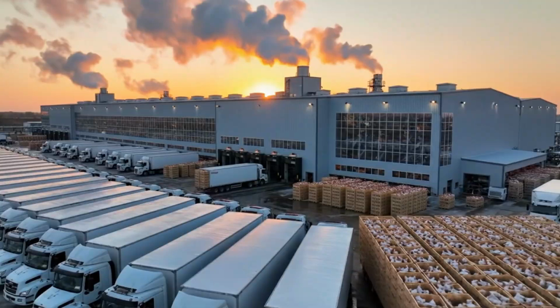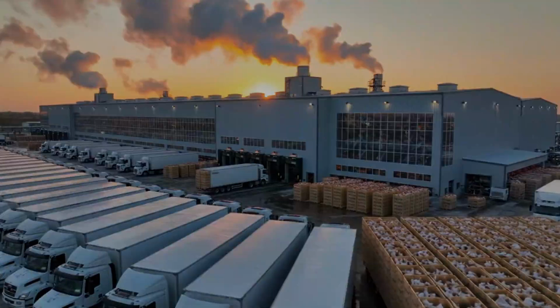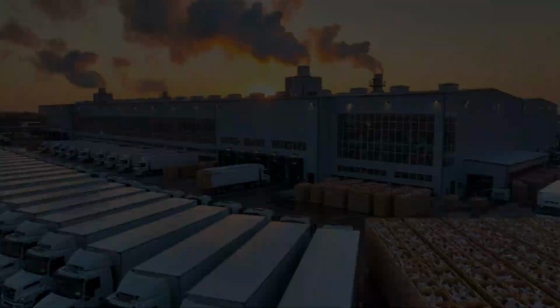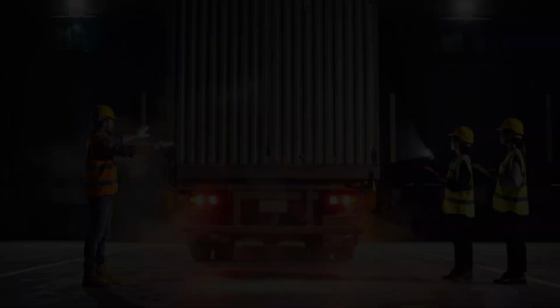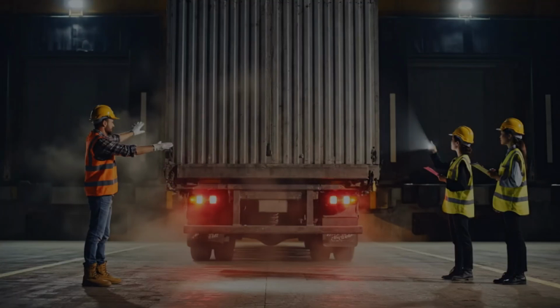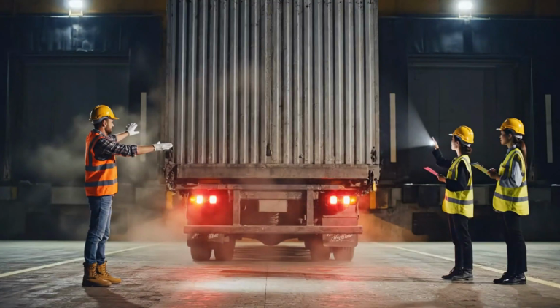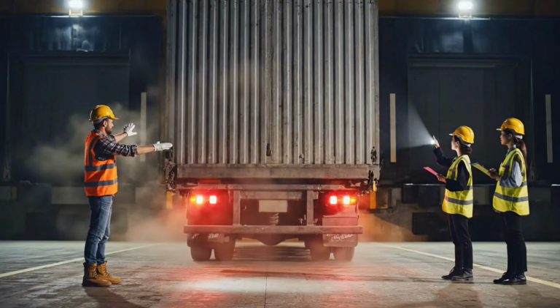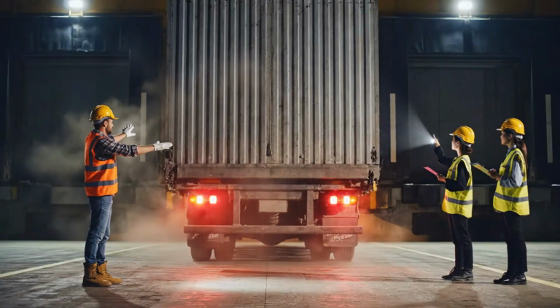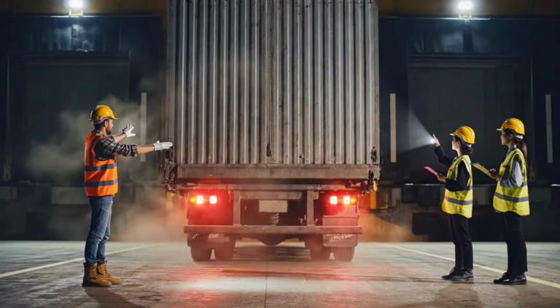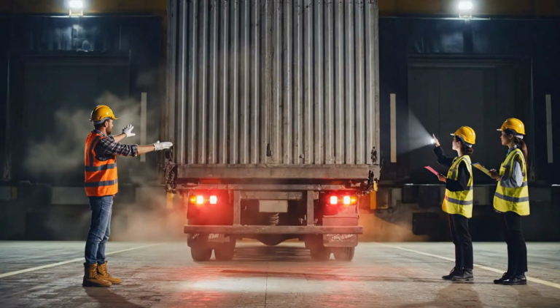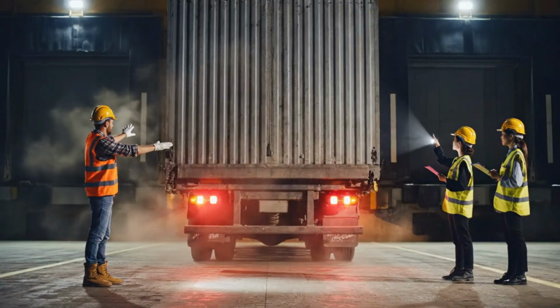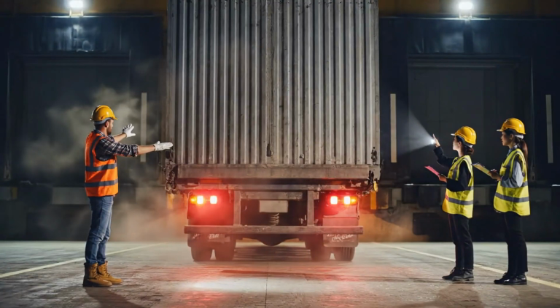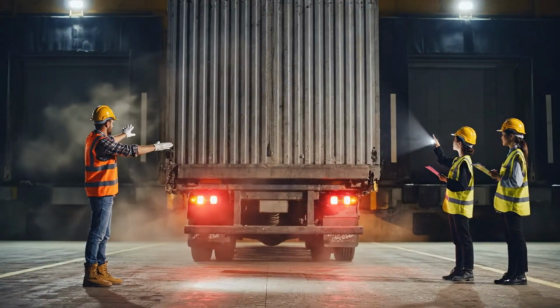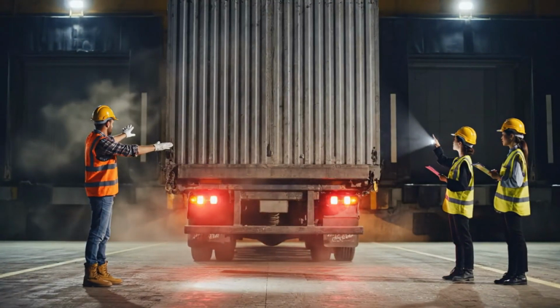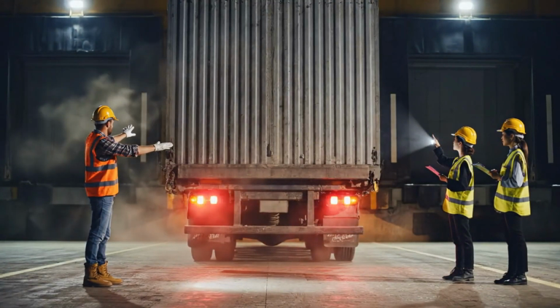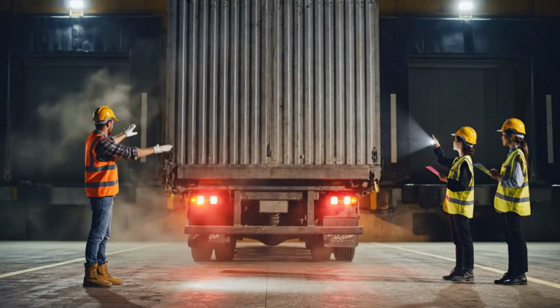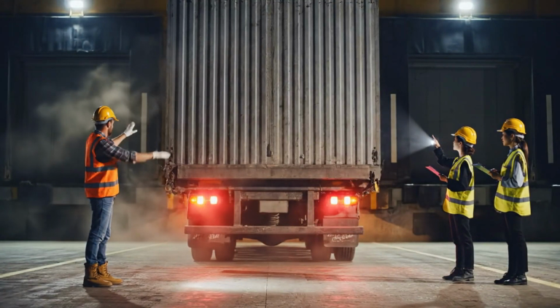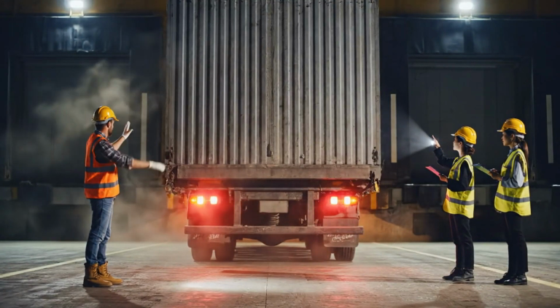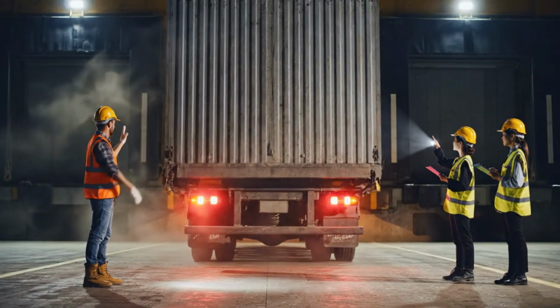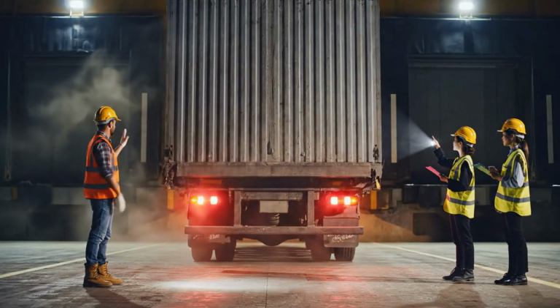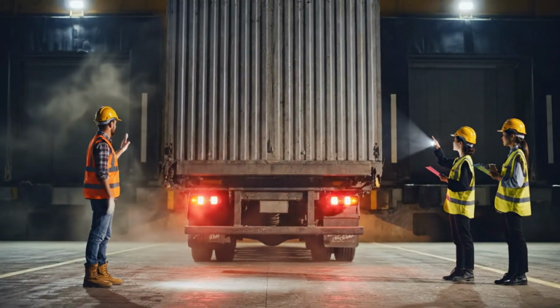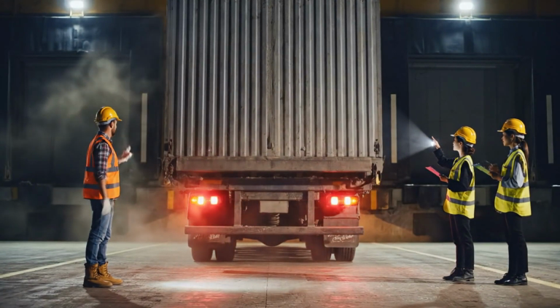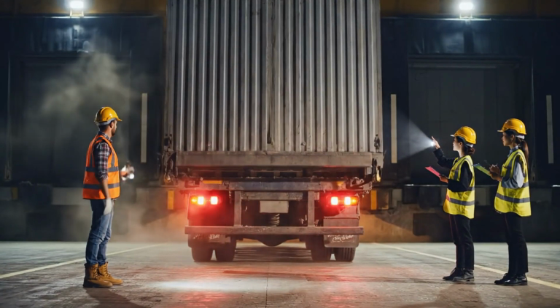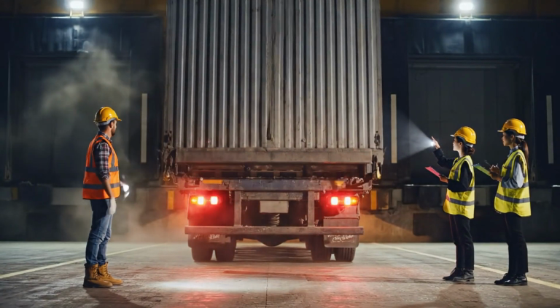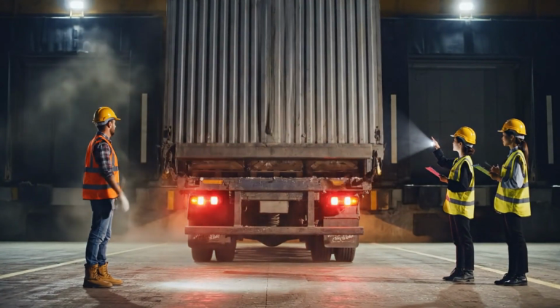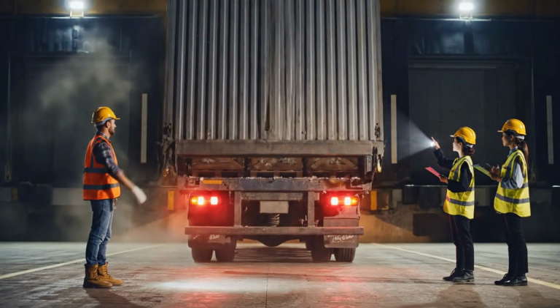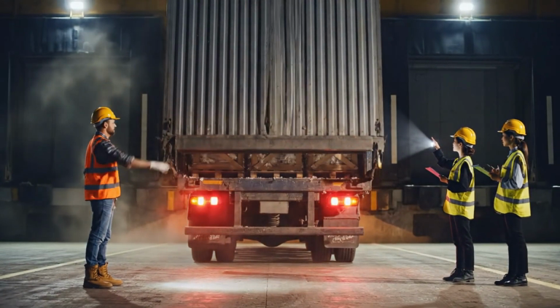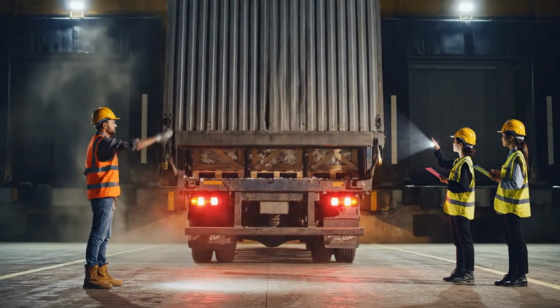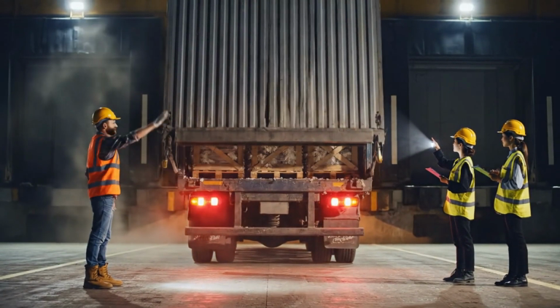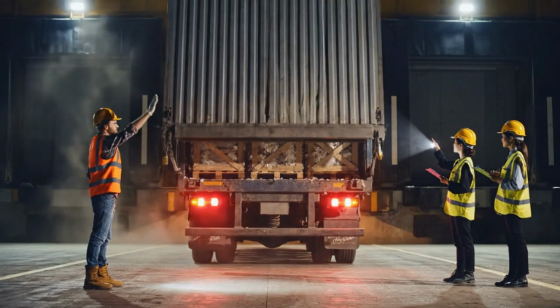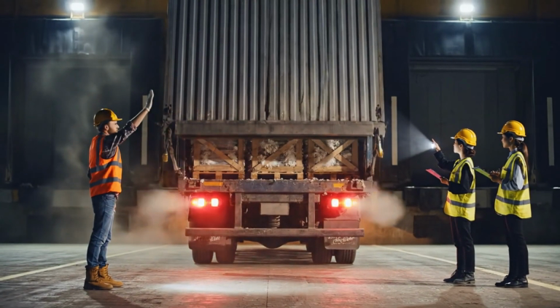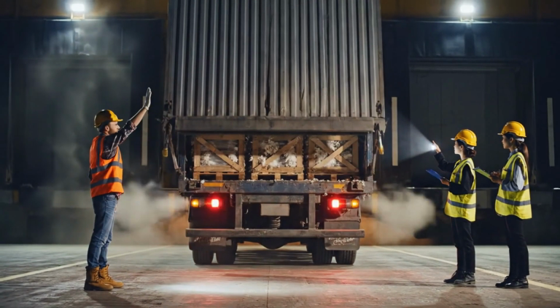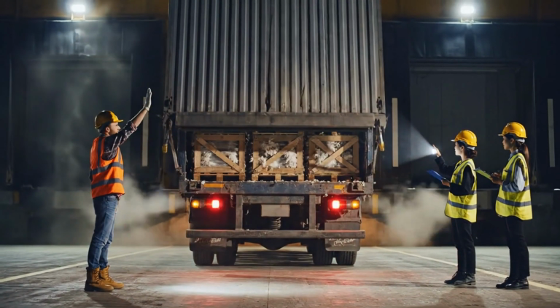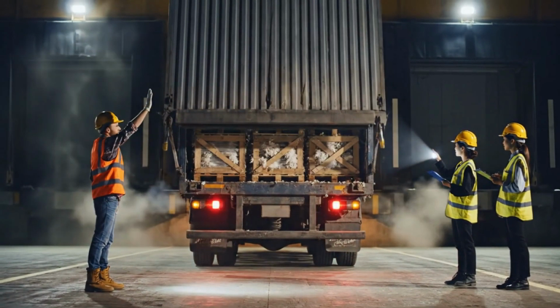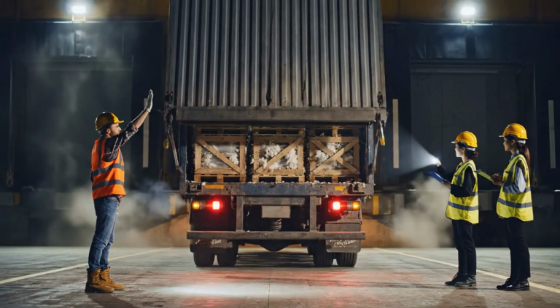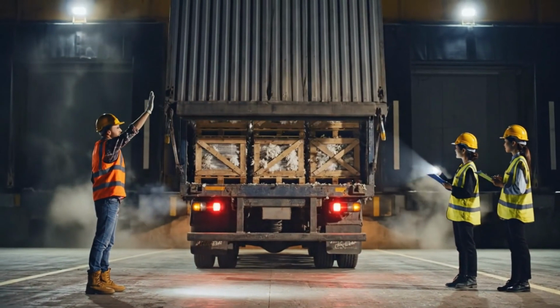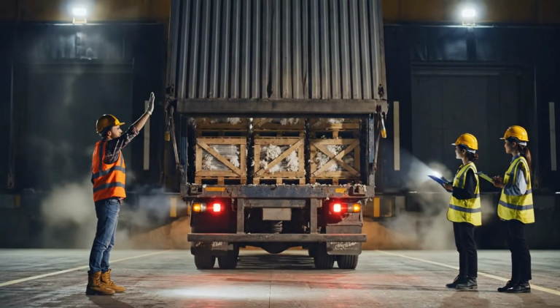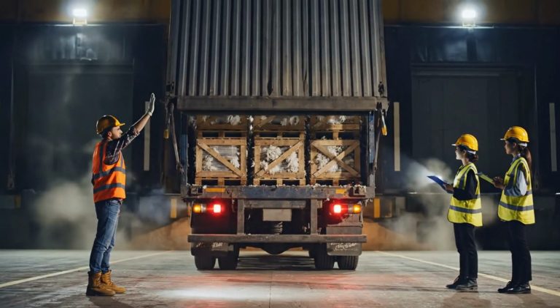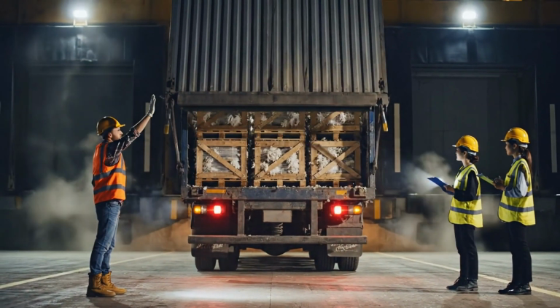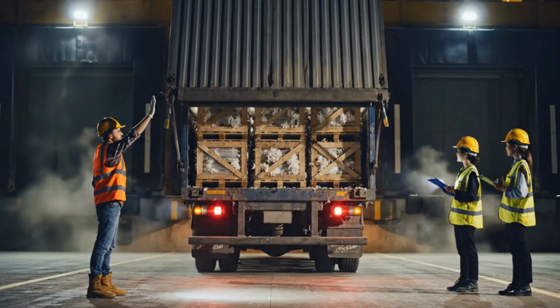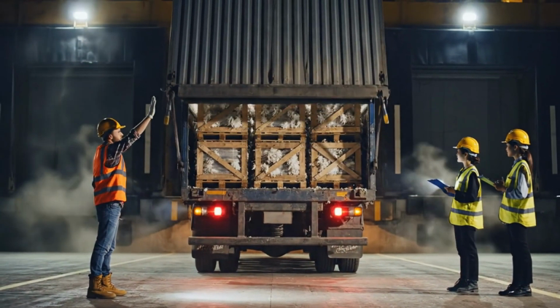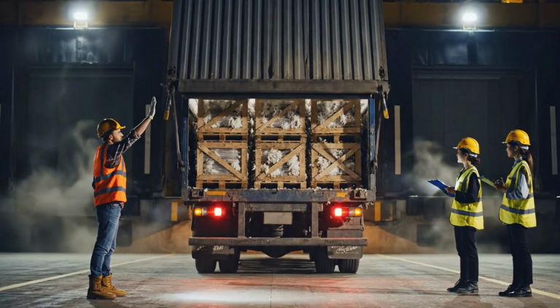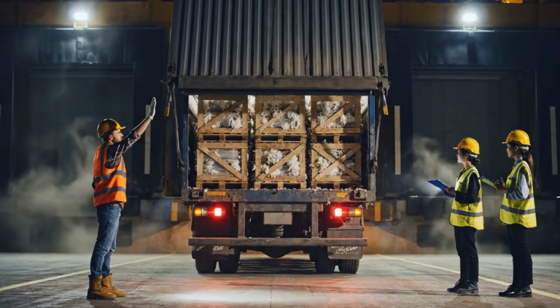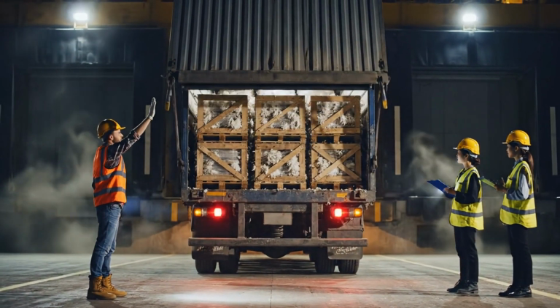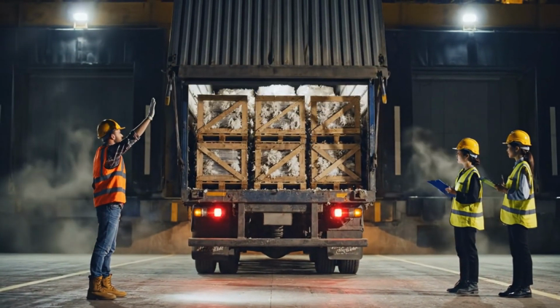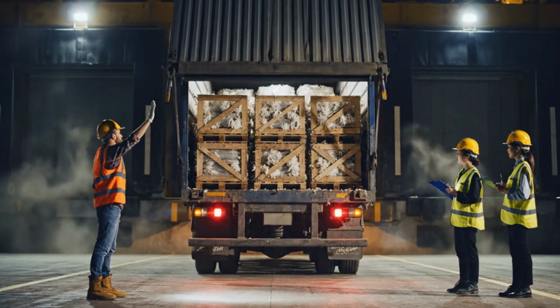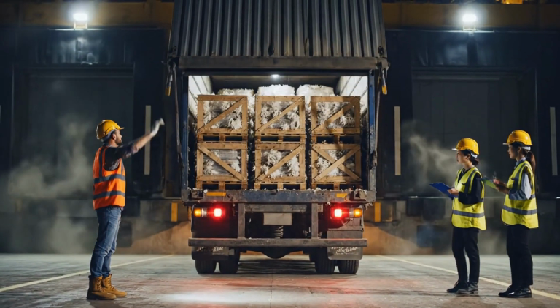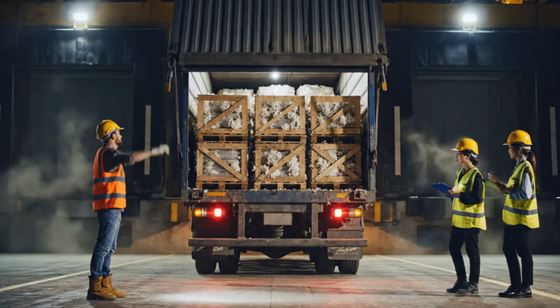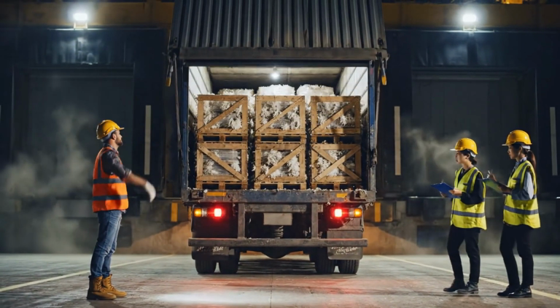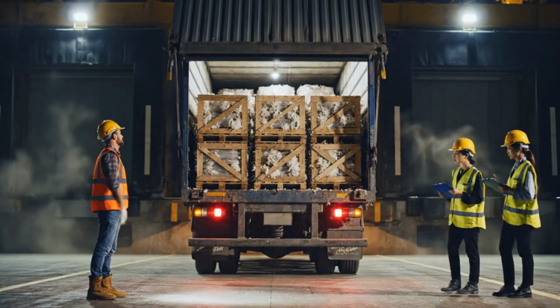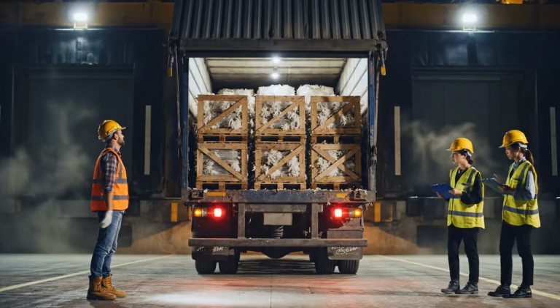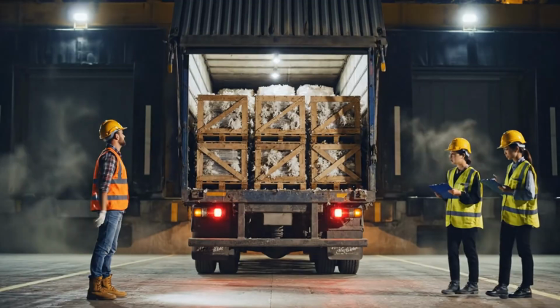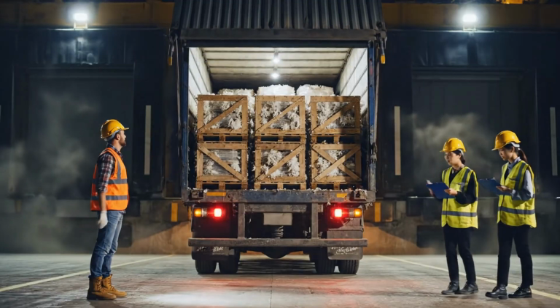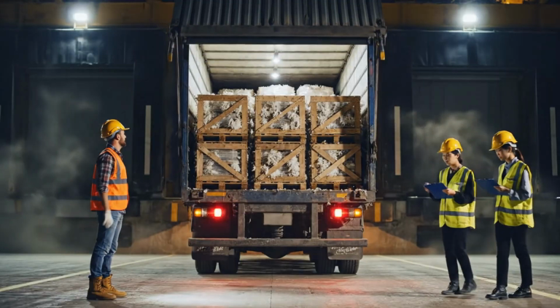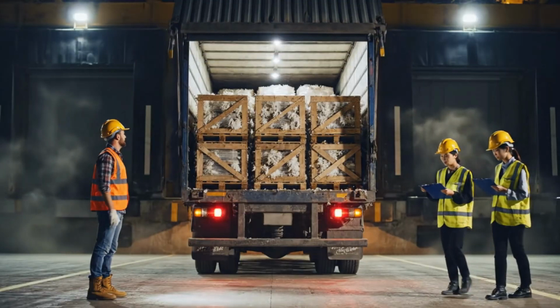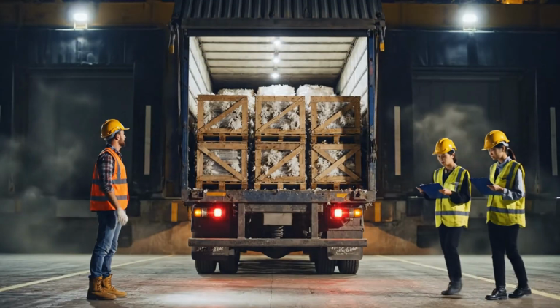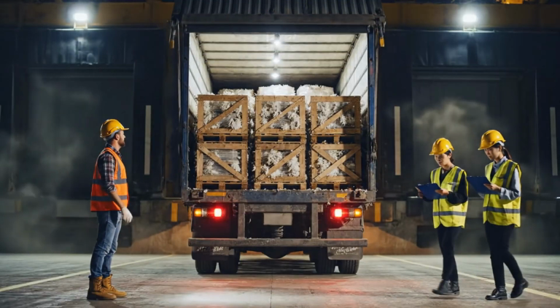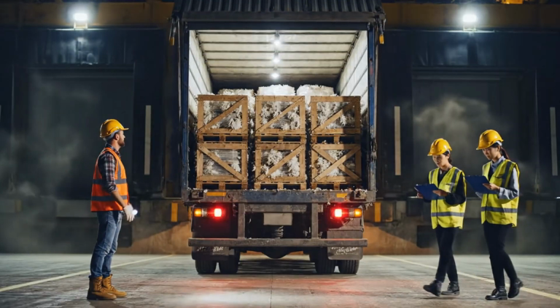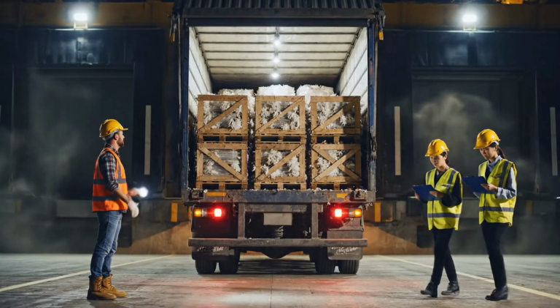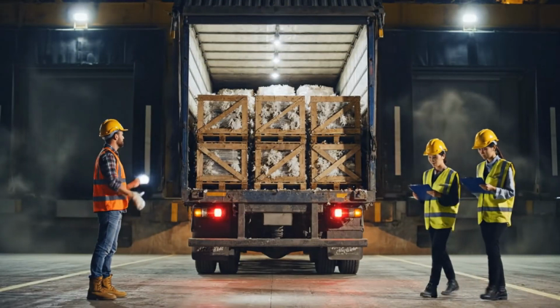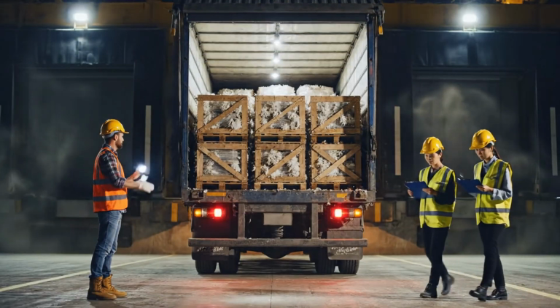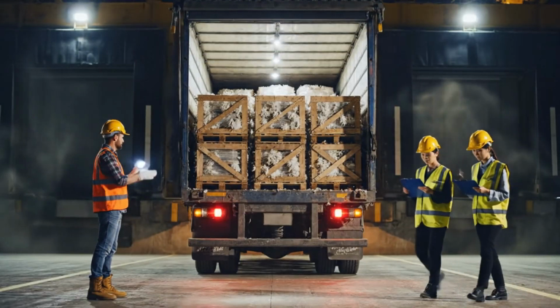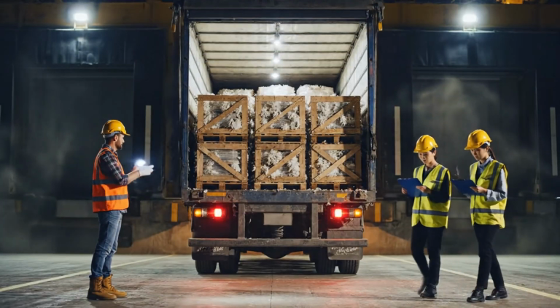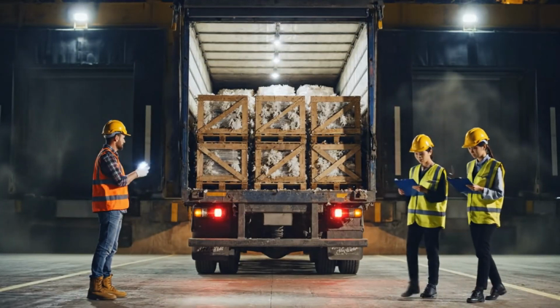Keep coming straight back, easy now. You're clear on the right. All right, hold it right there.